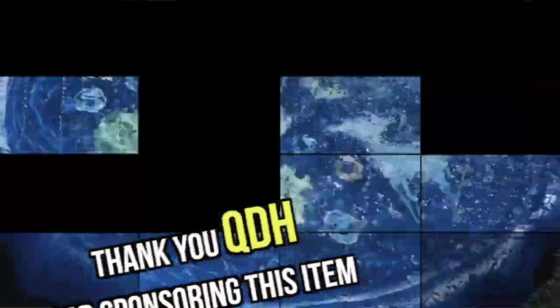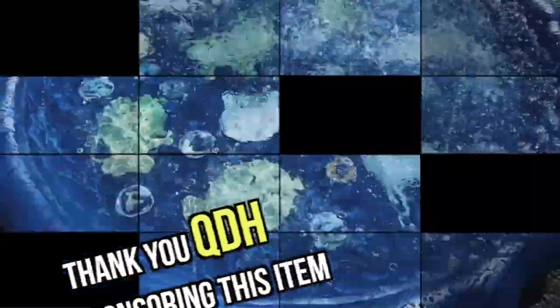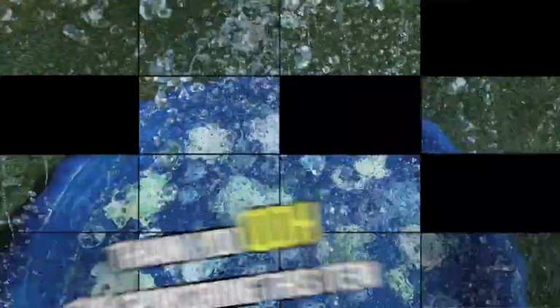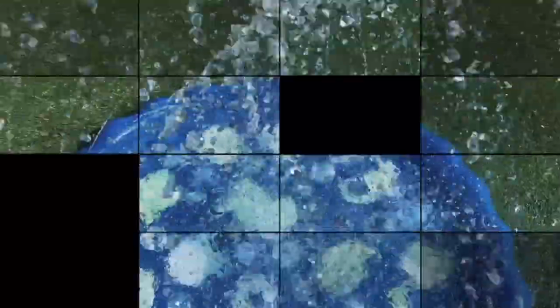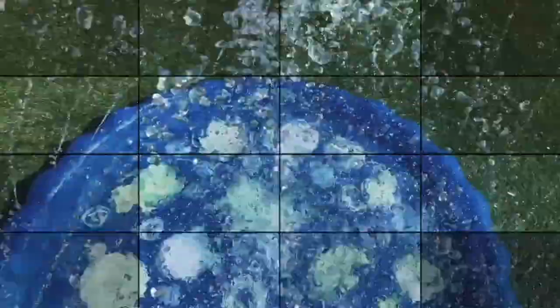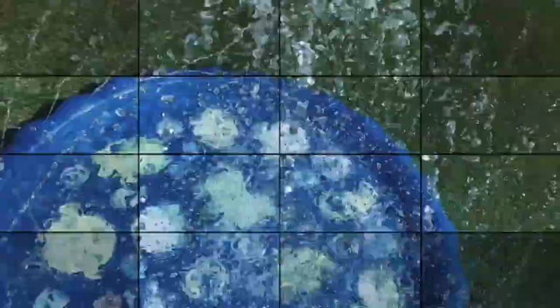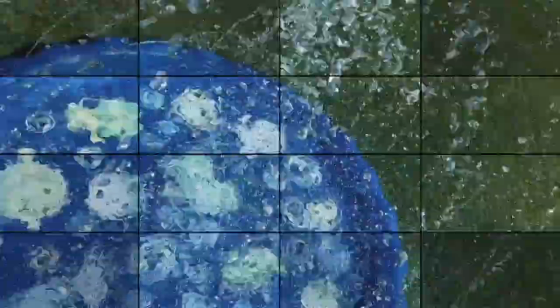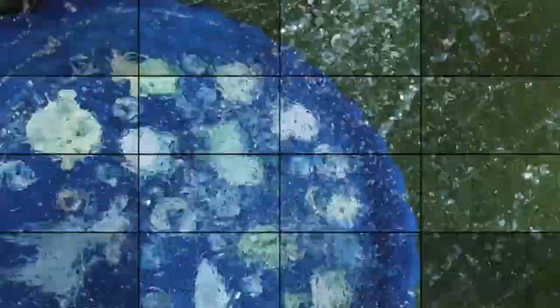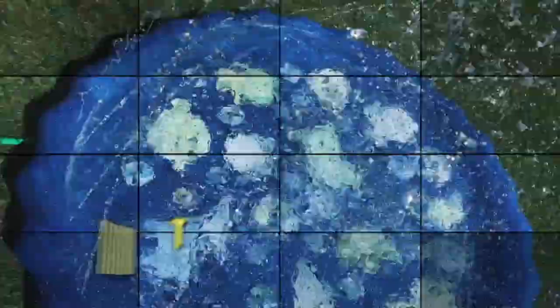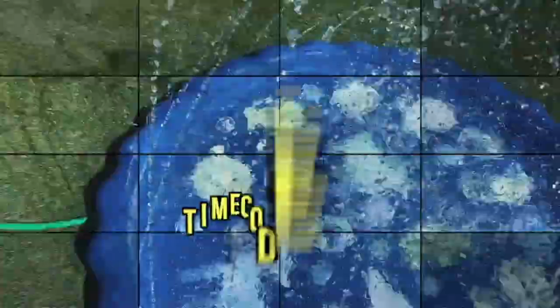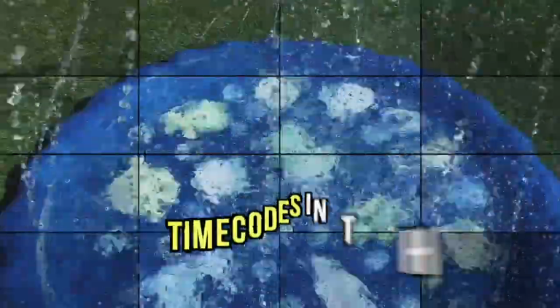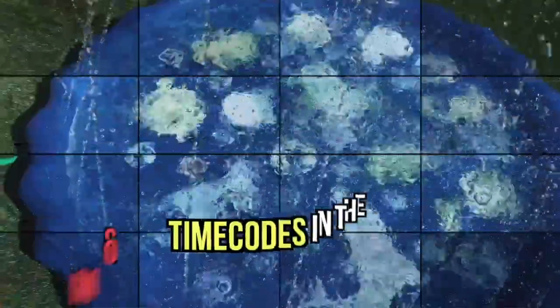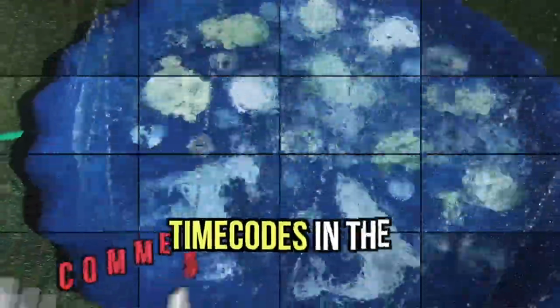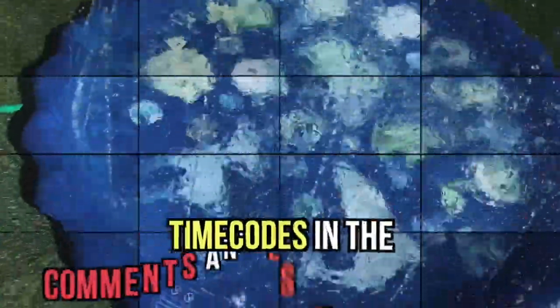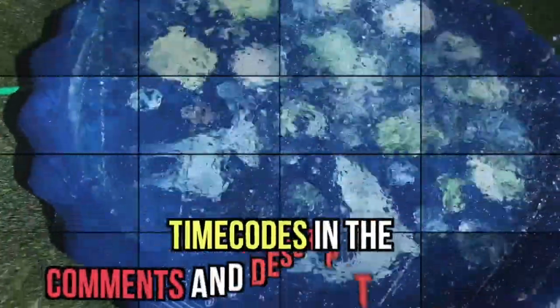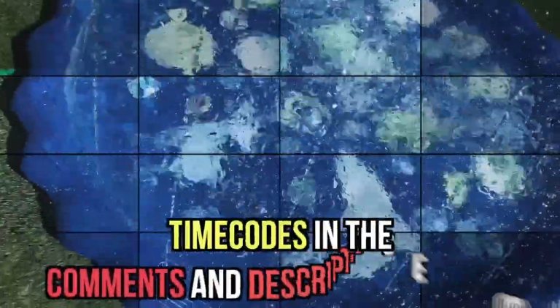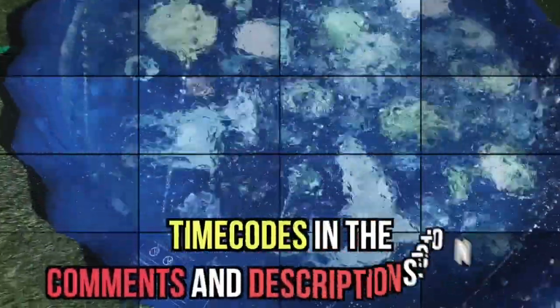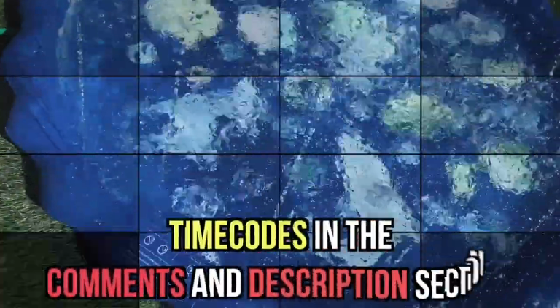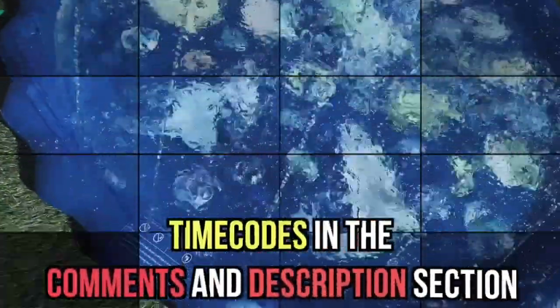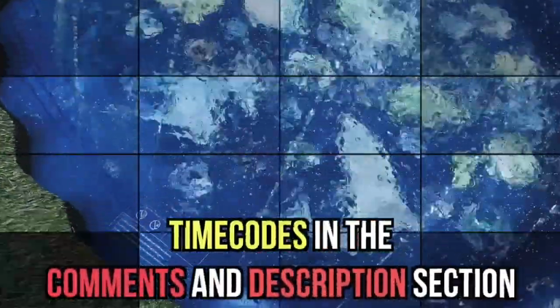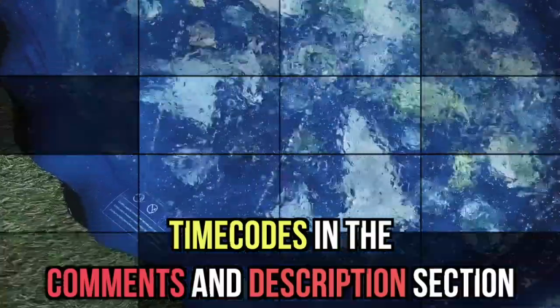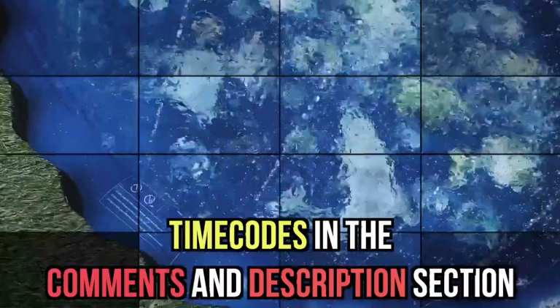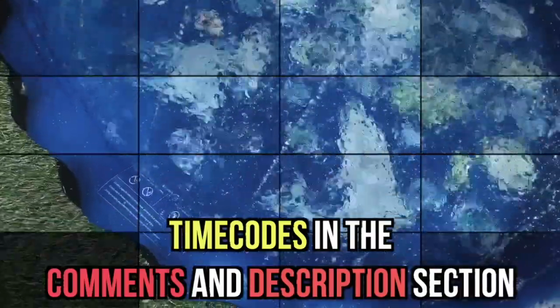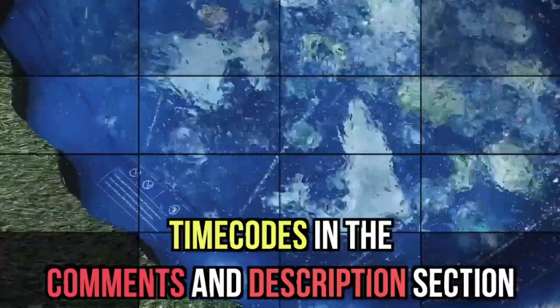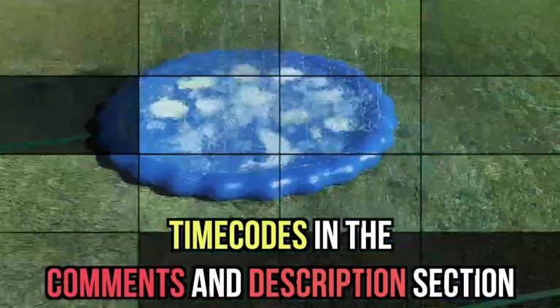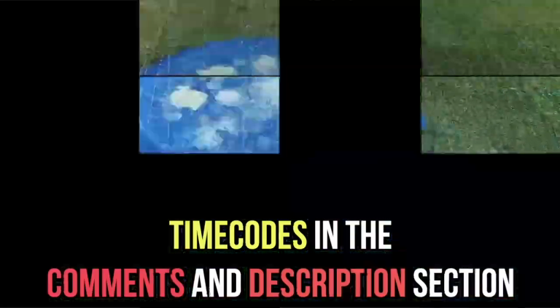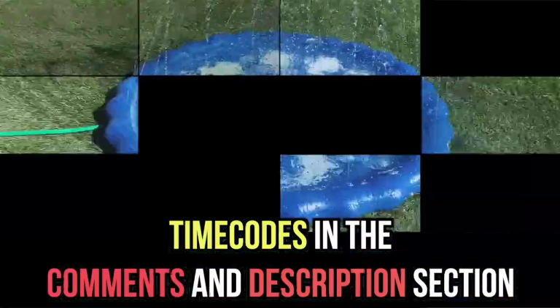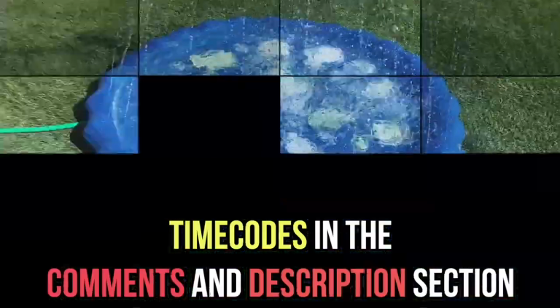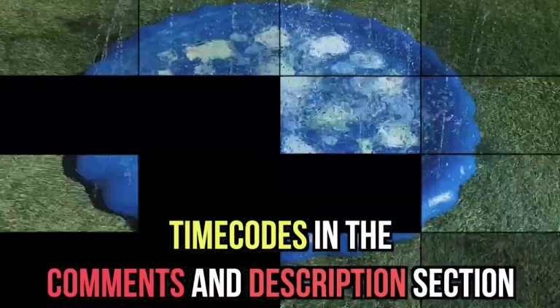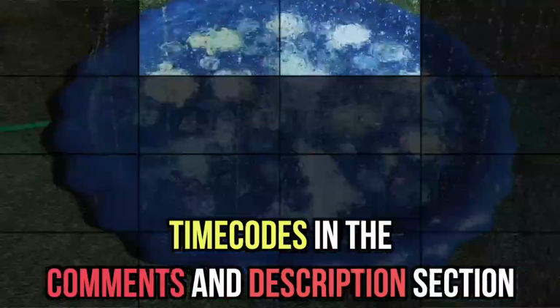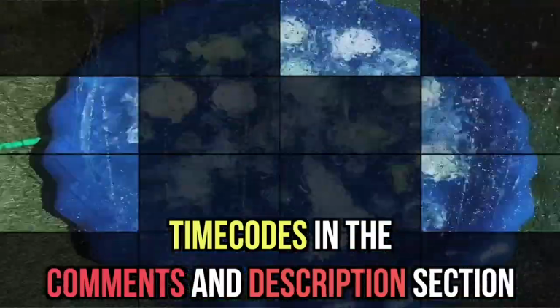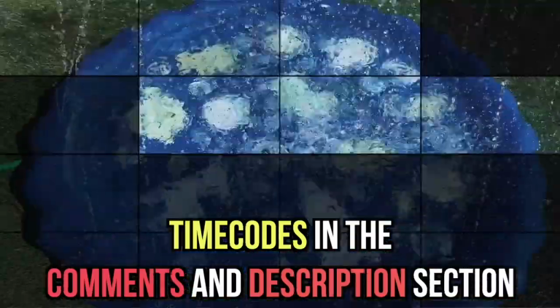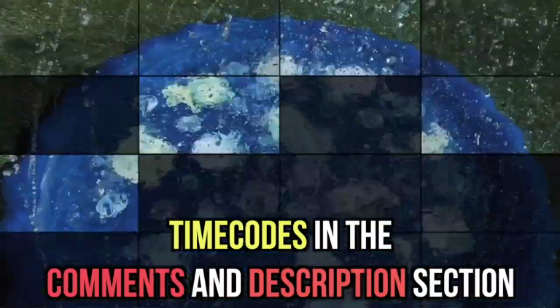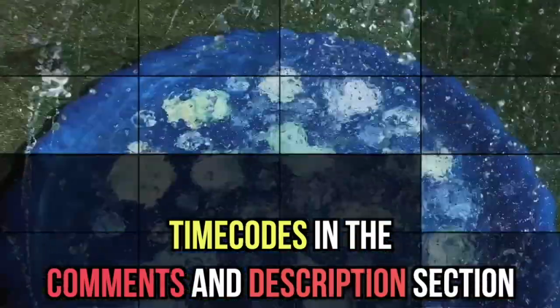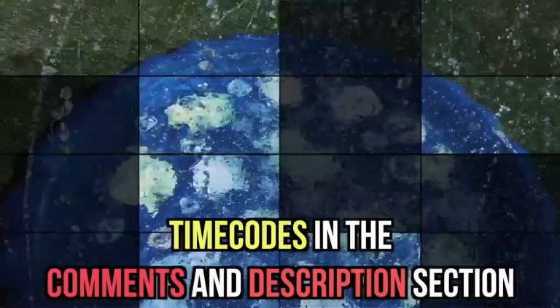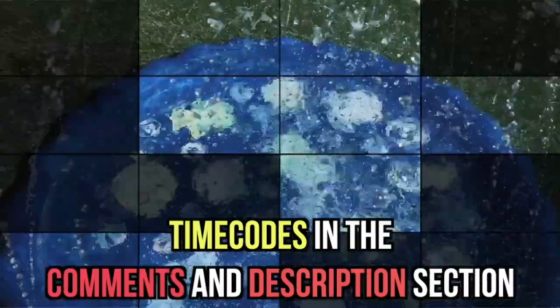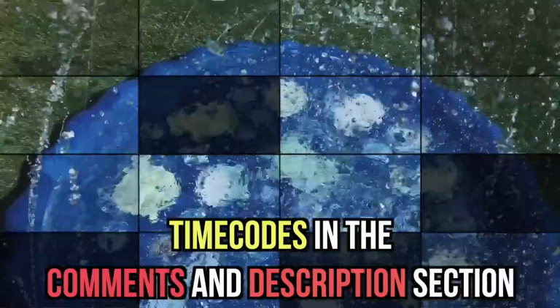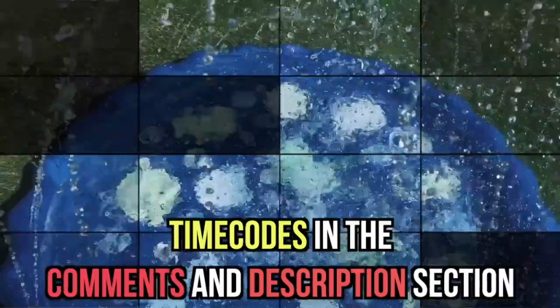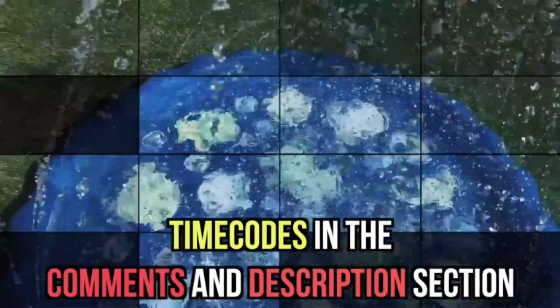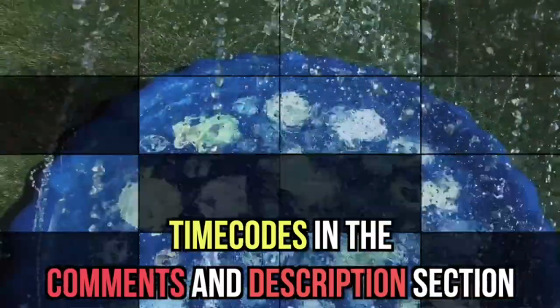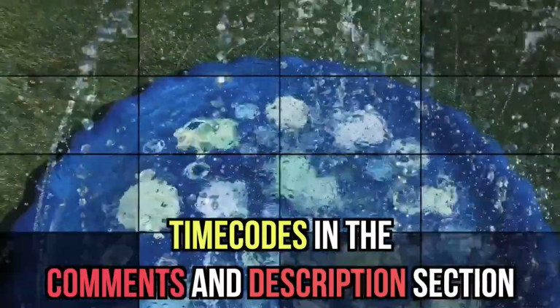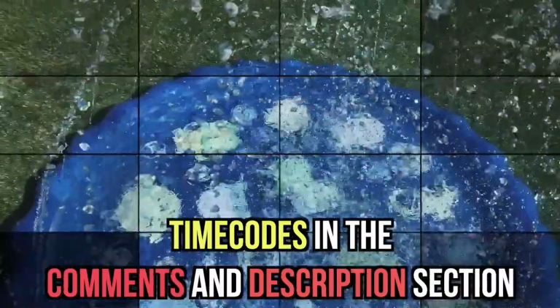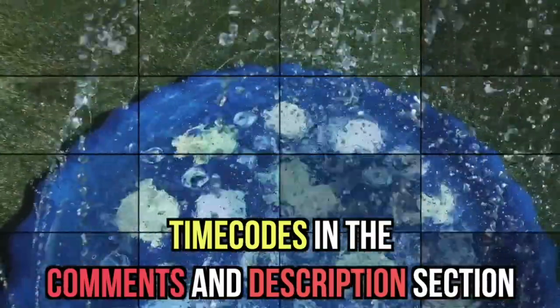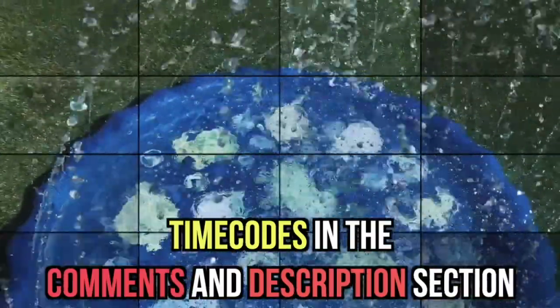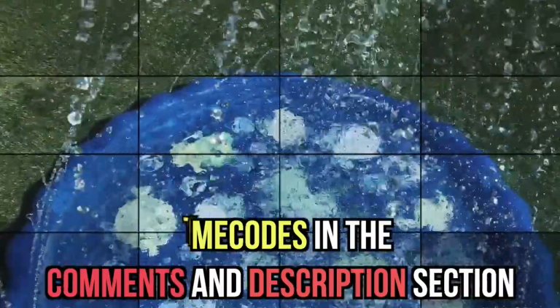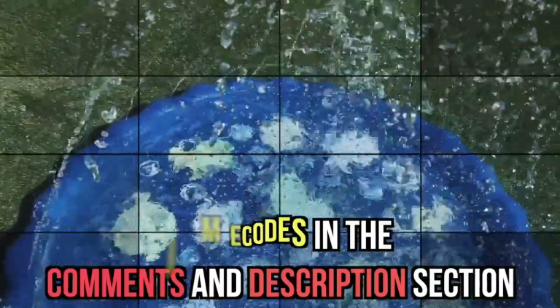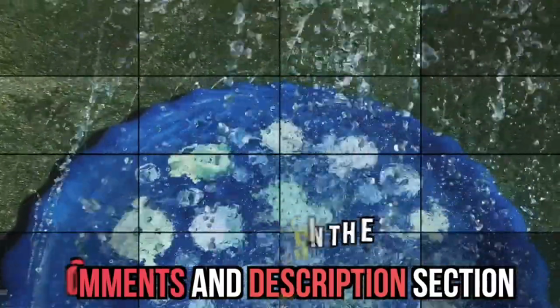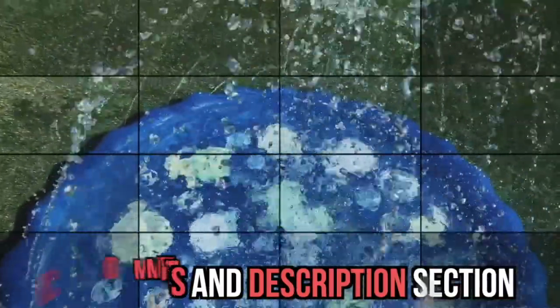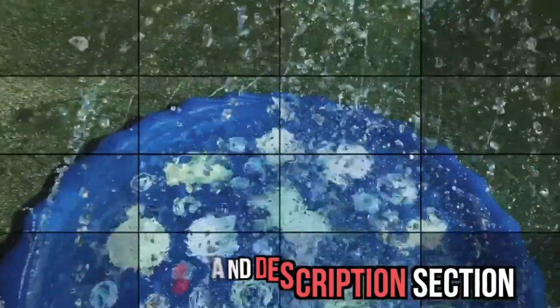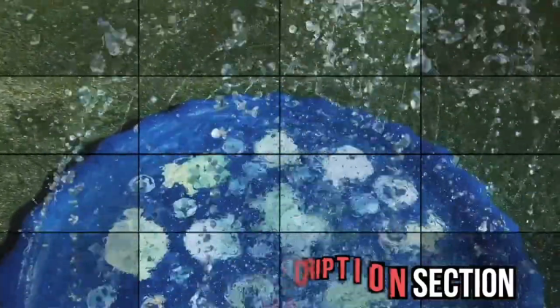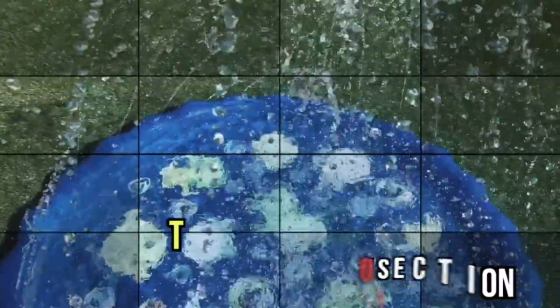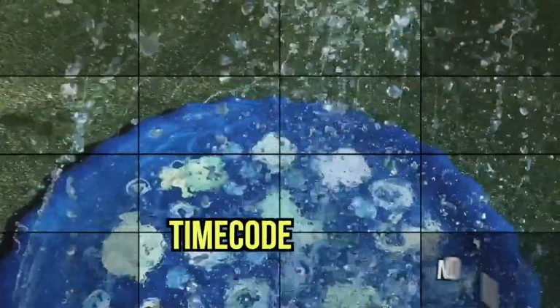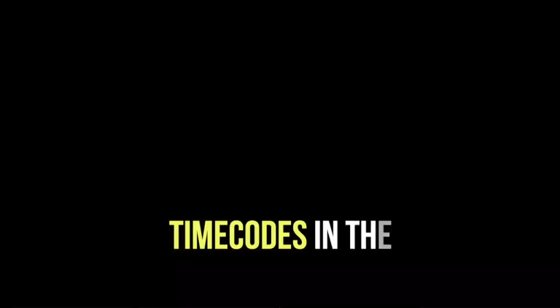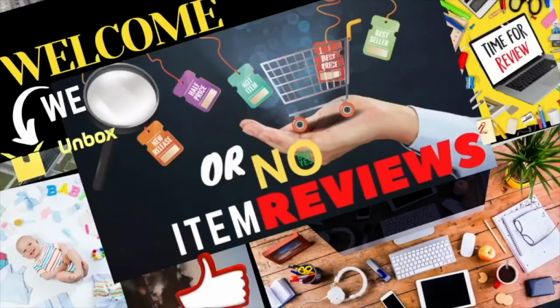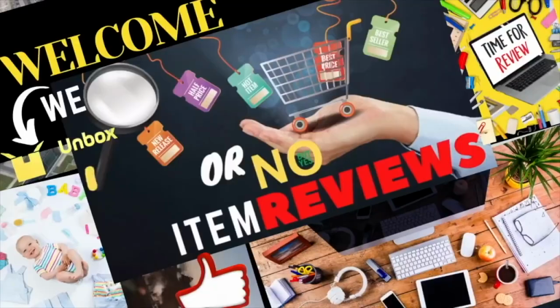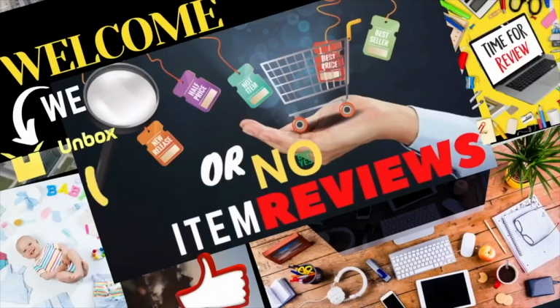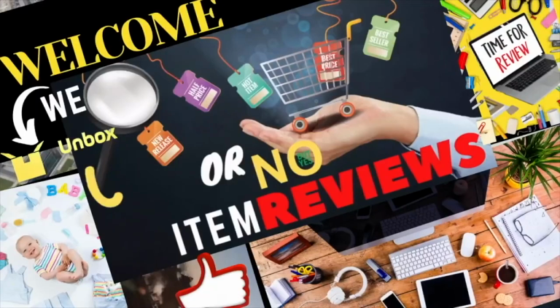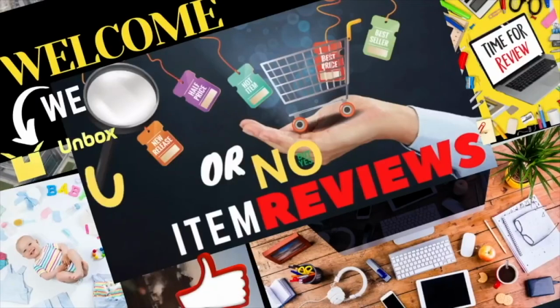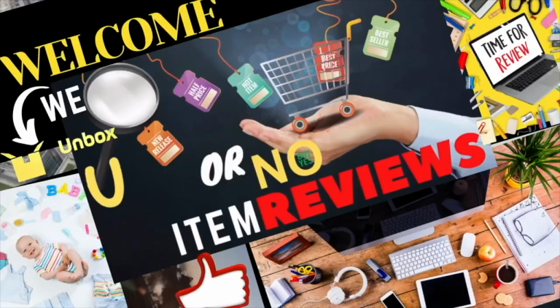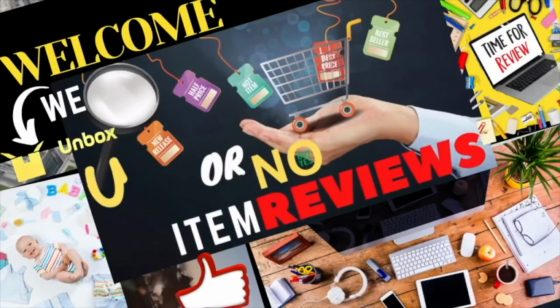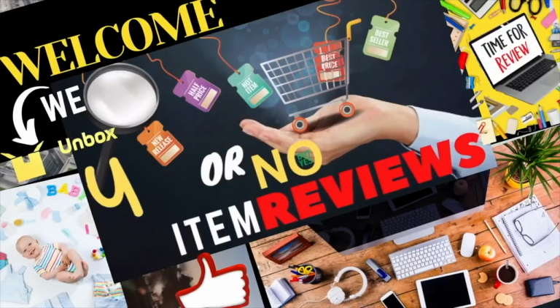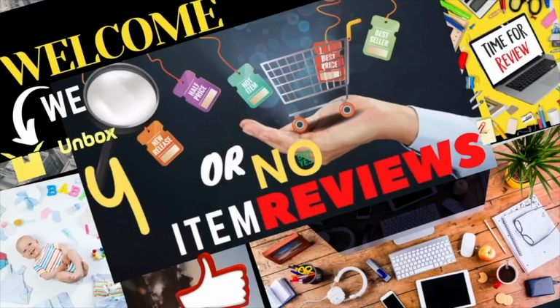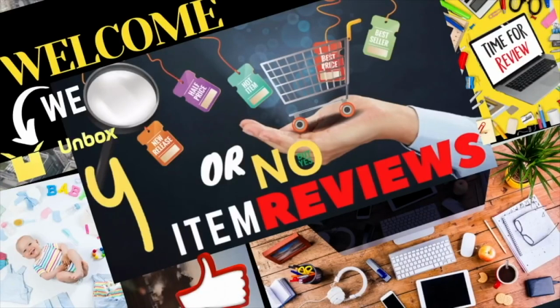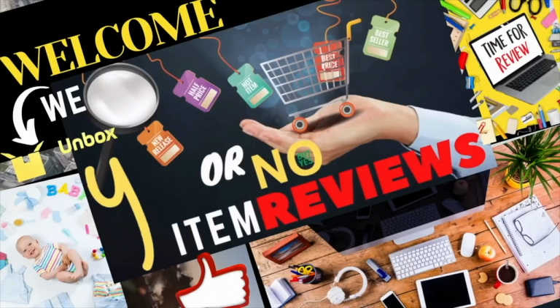We have time codes in the comment and description section below if you would like to skip to a certain section of the video. Let's start with unboxing right now.